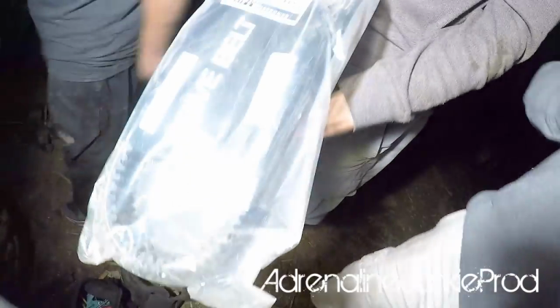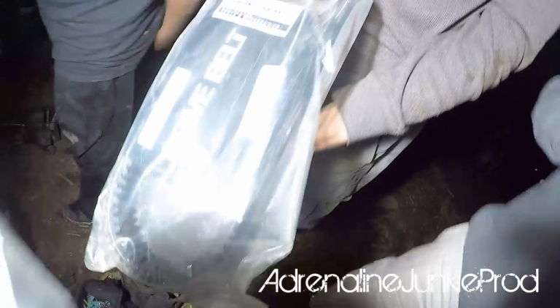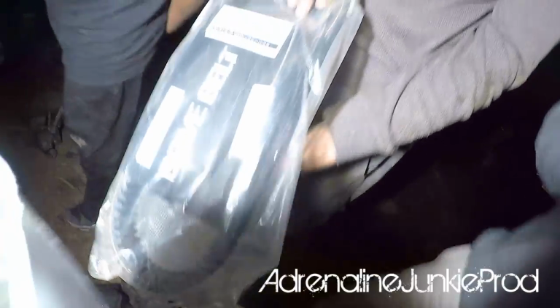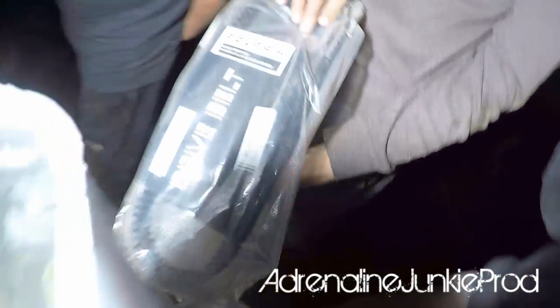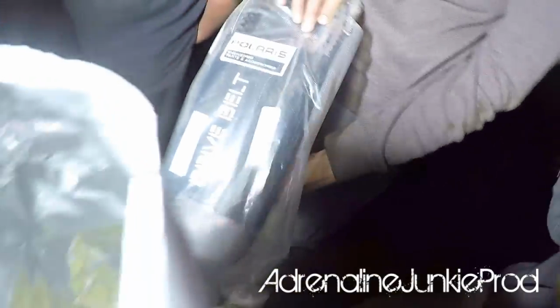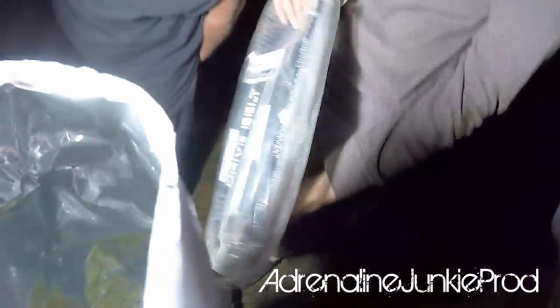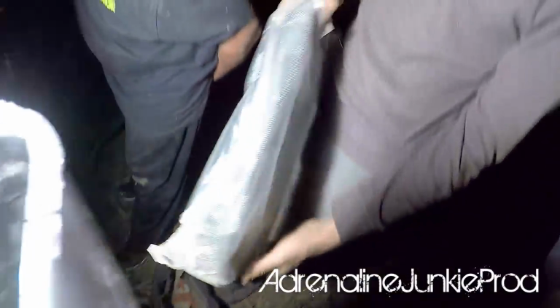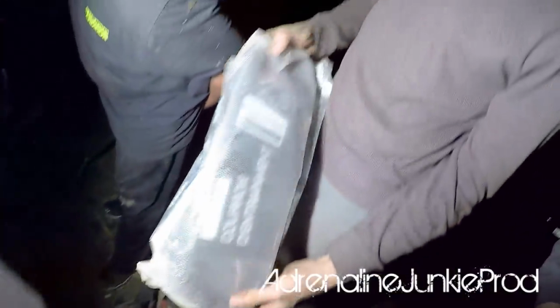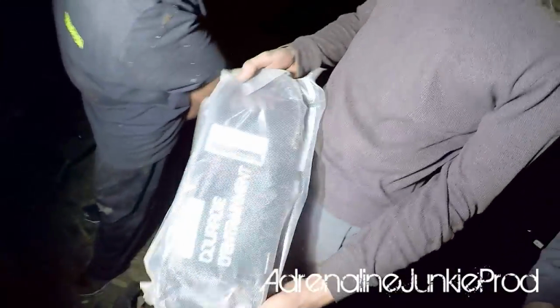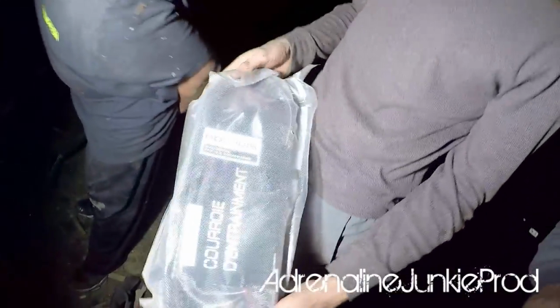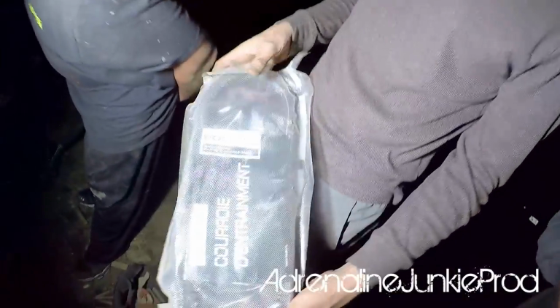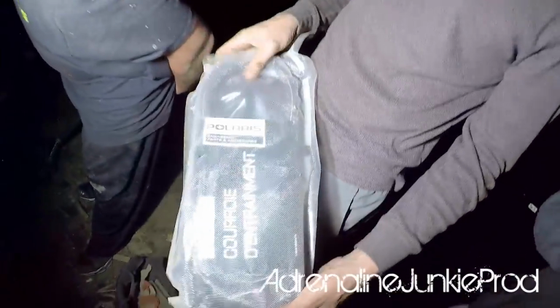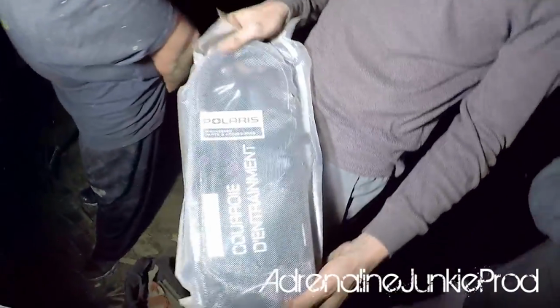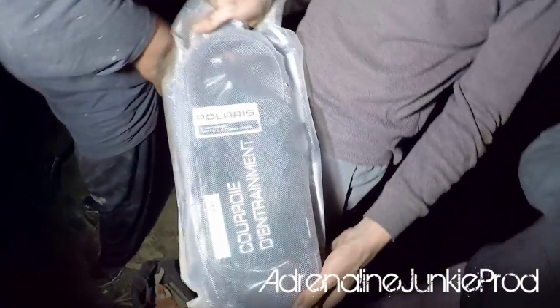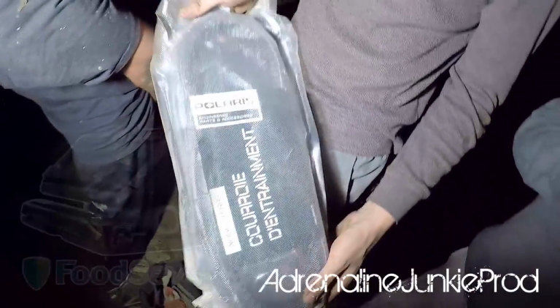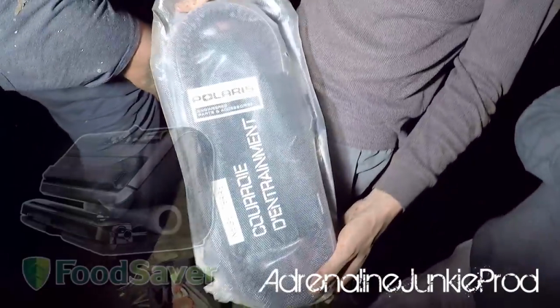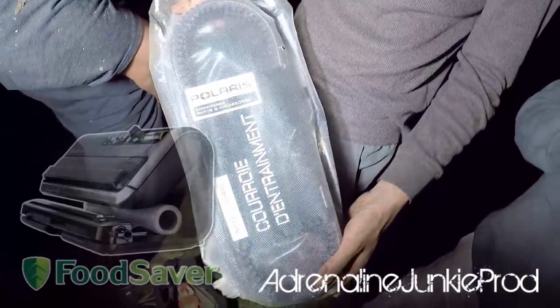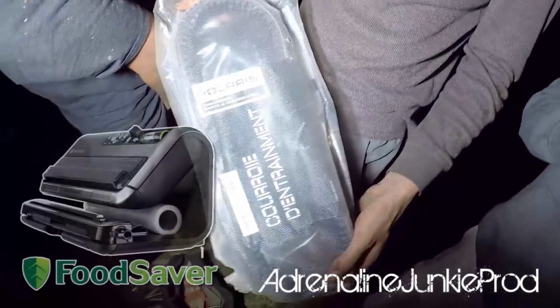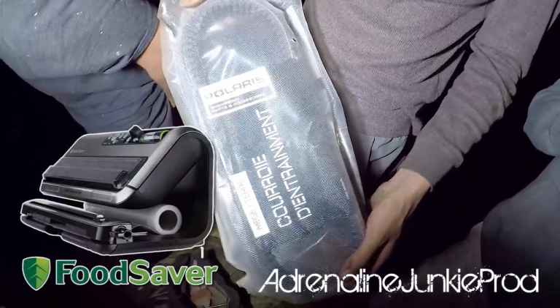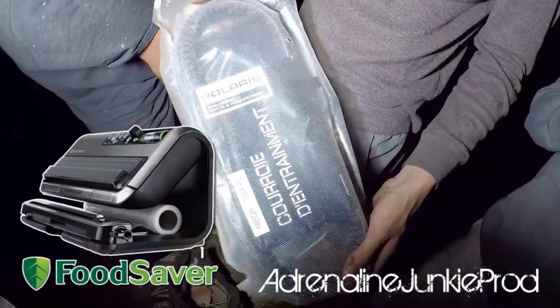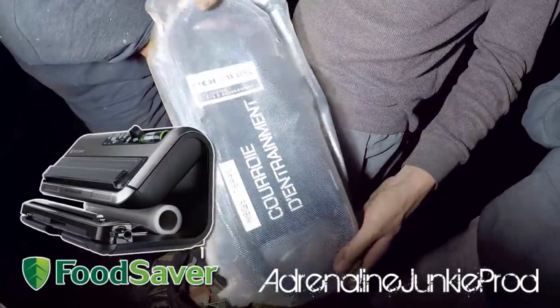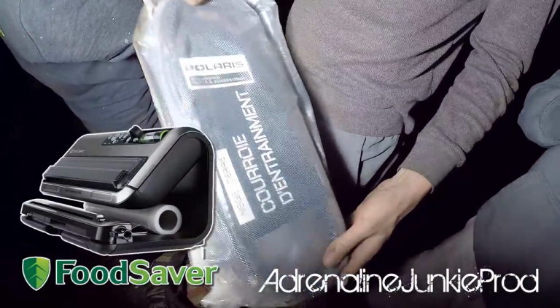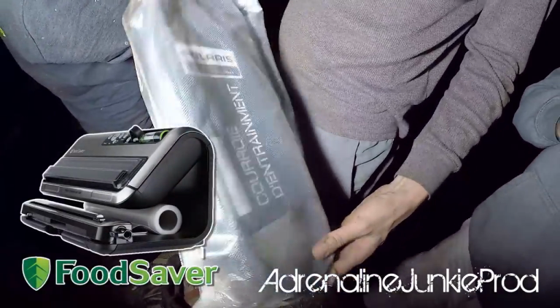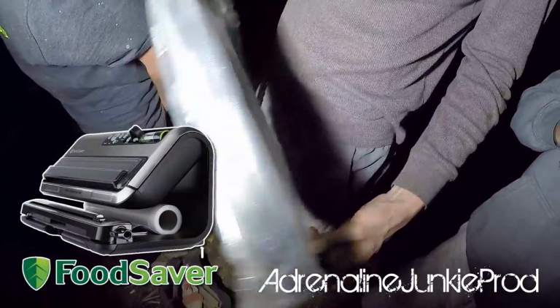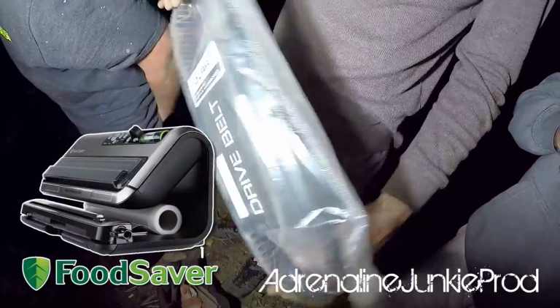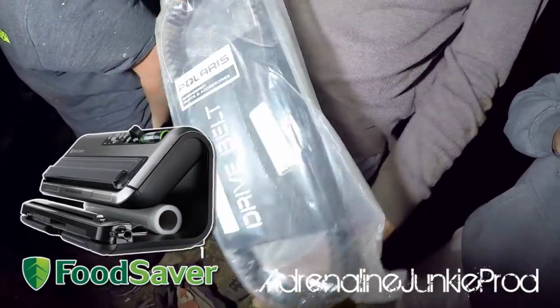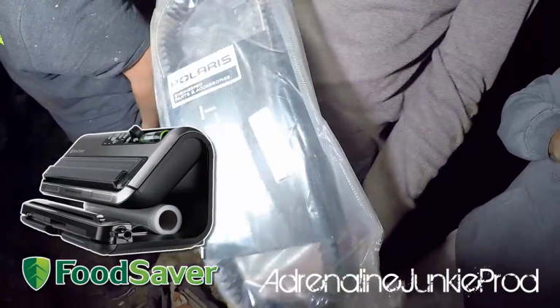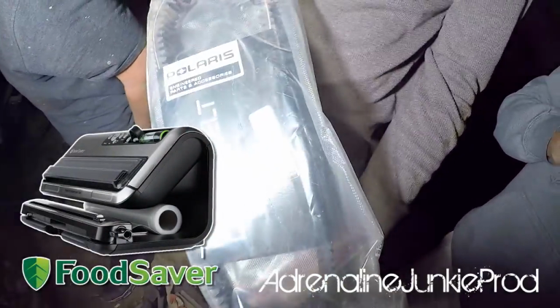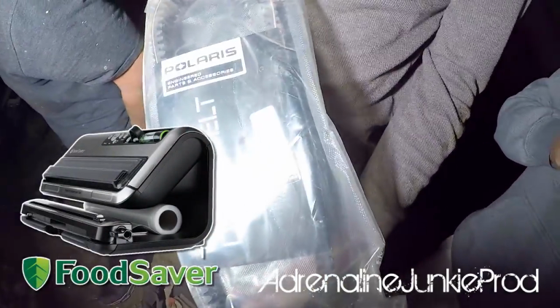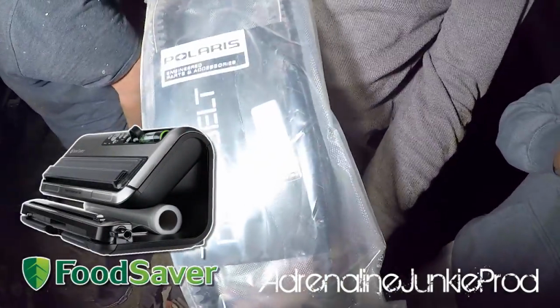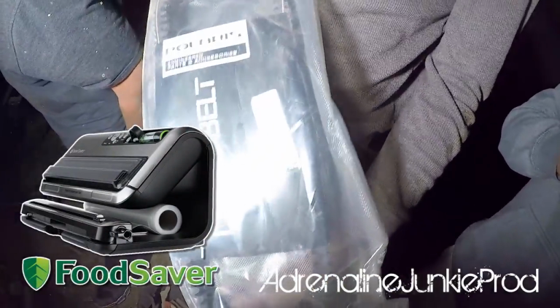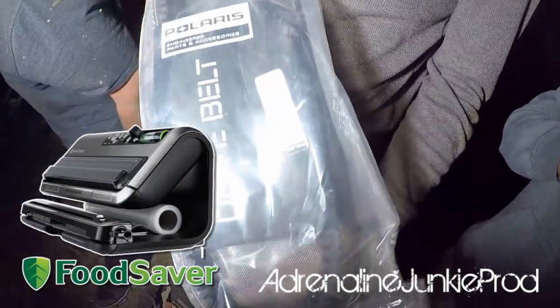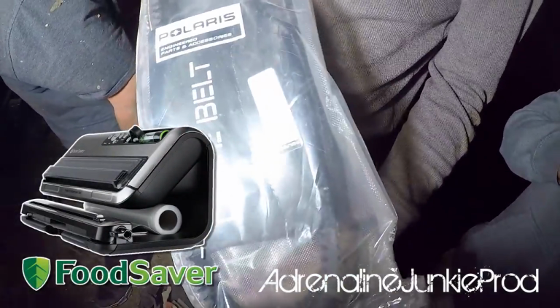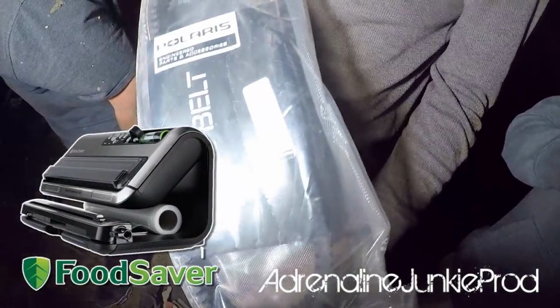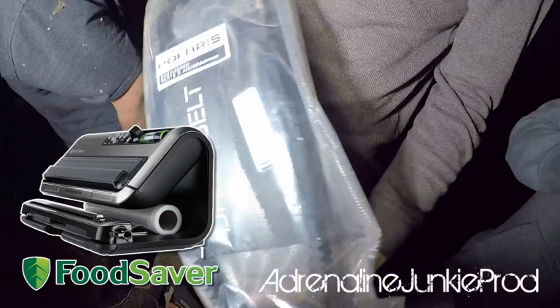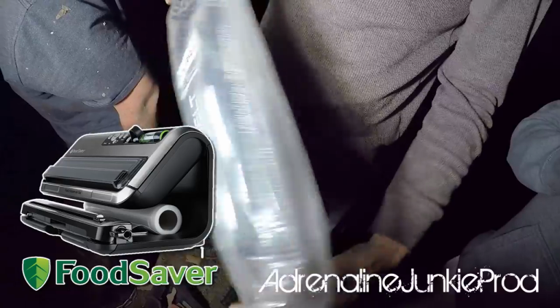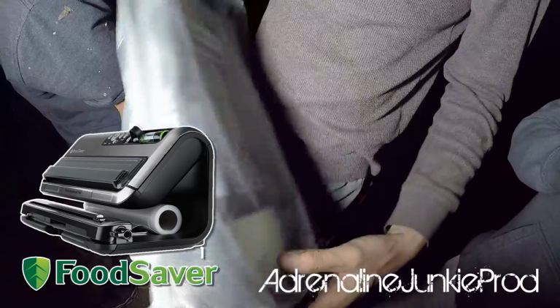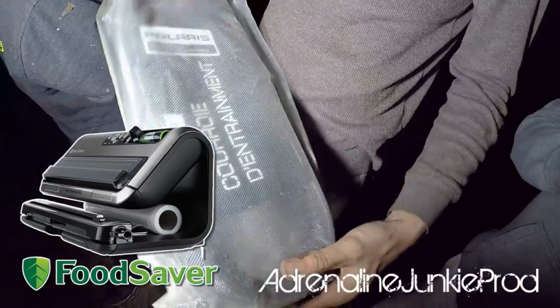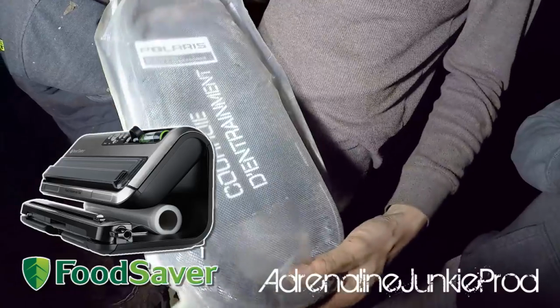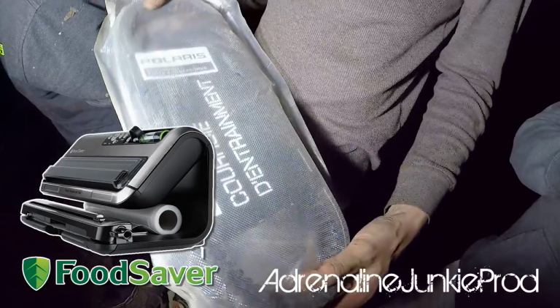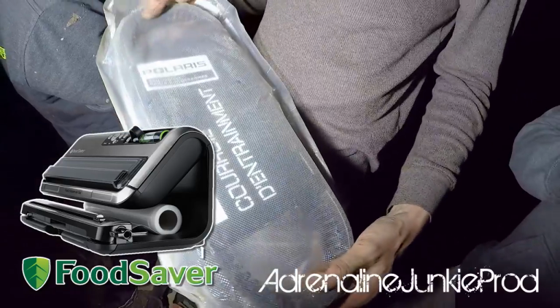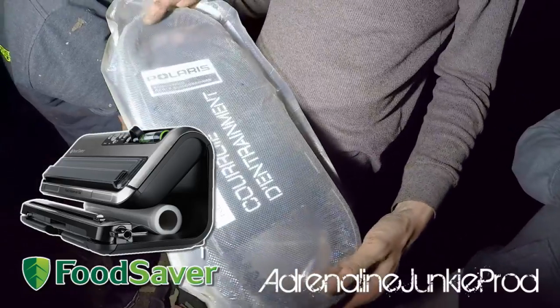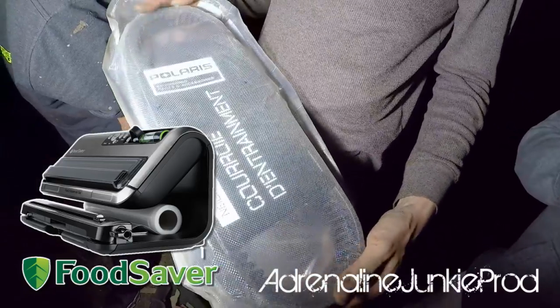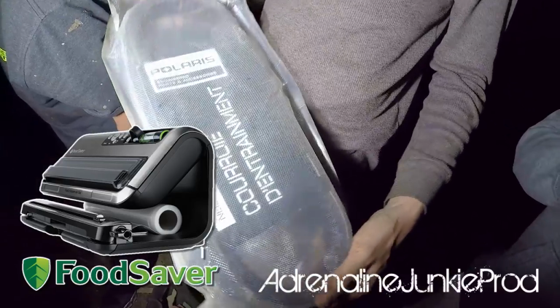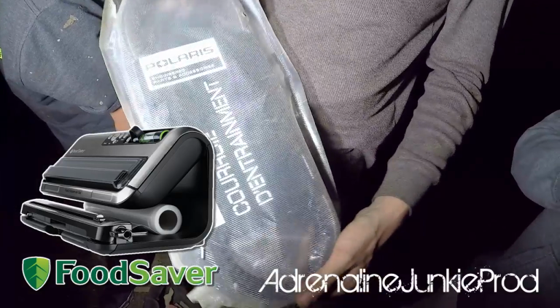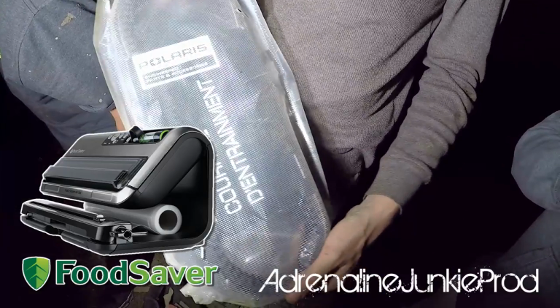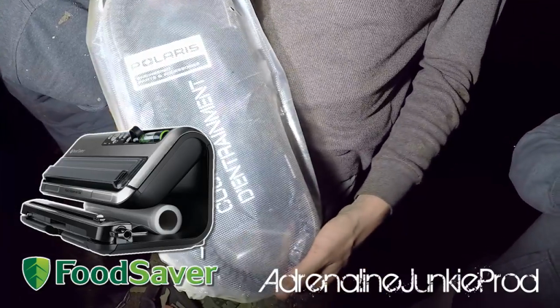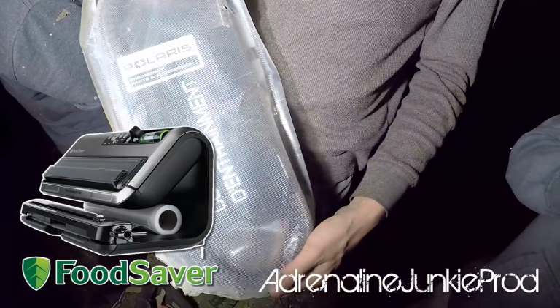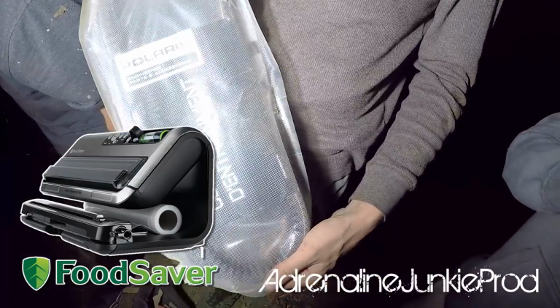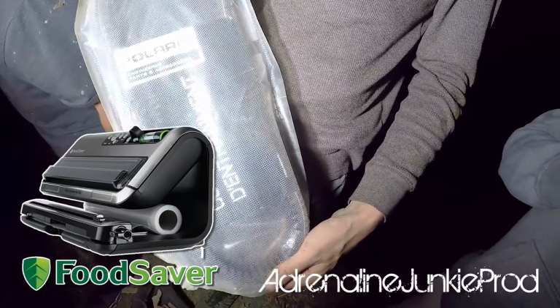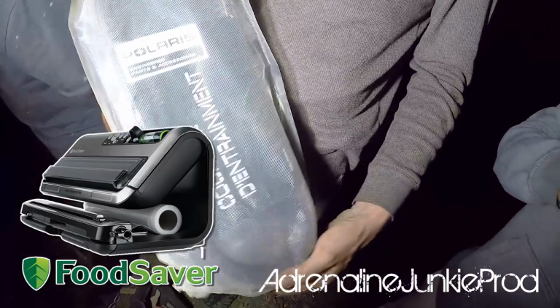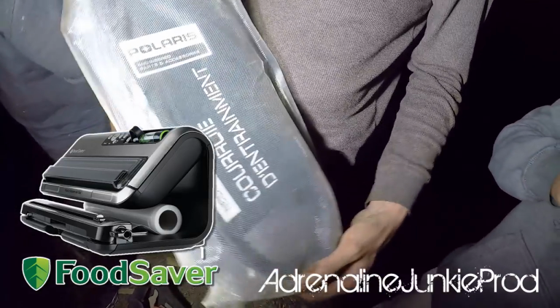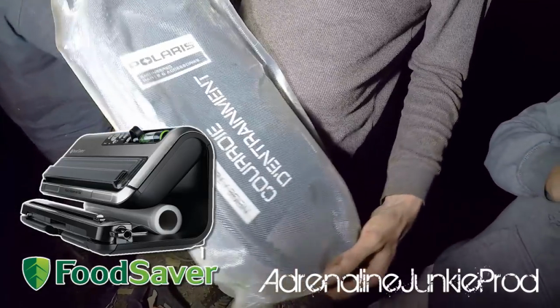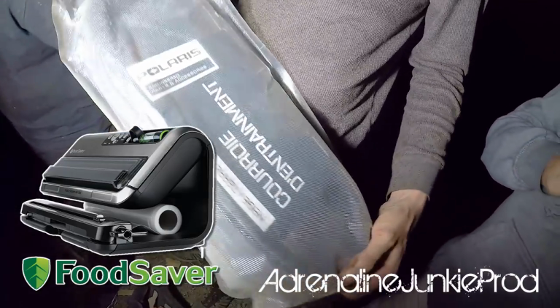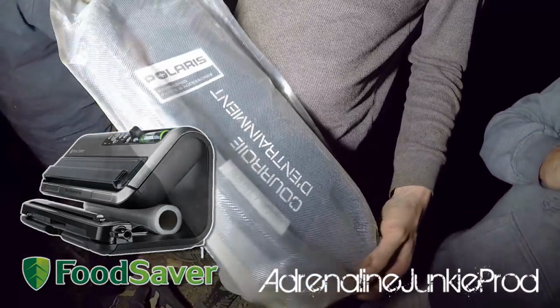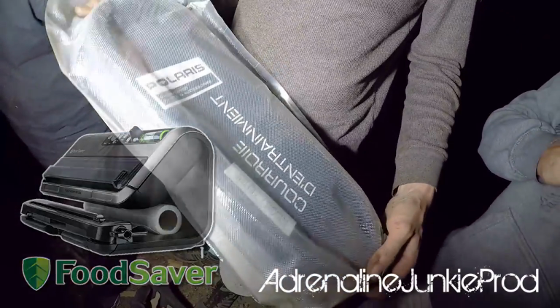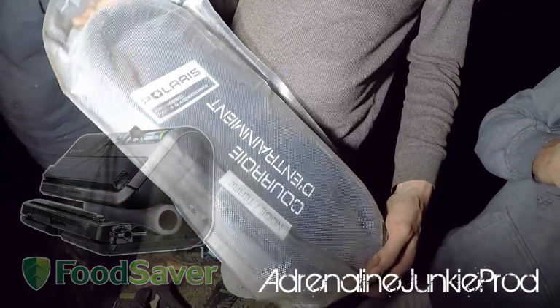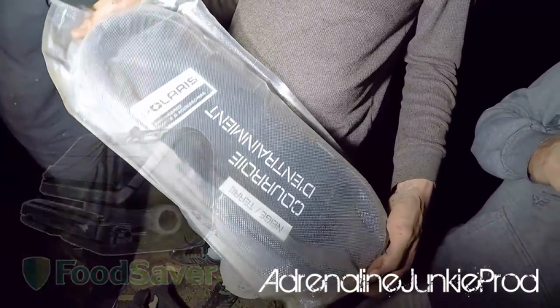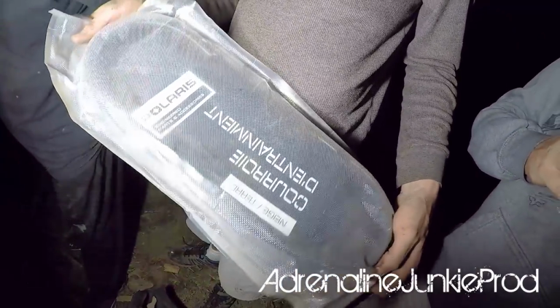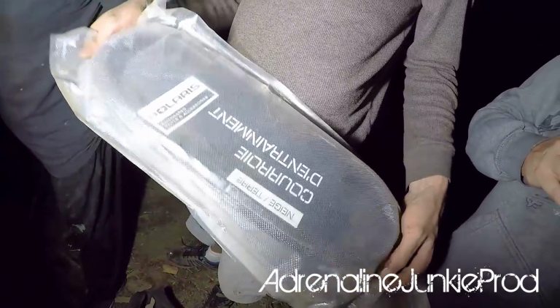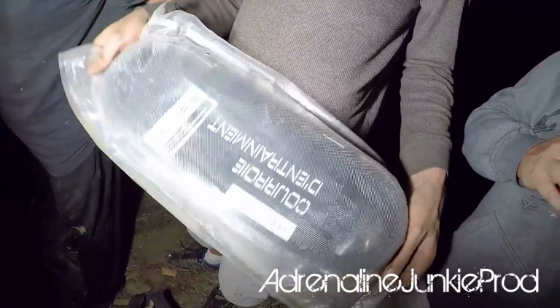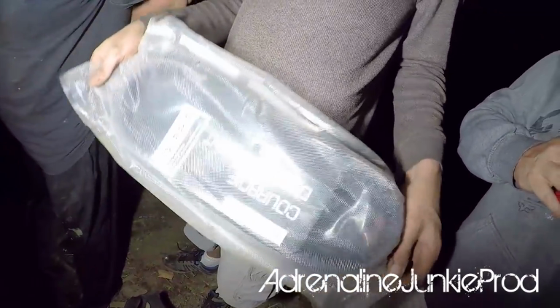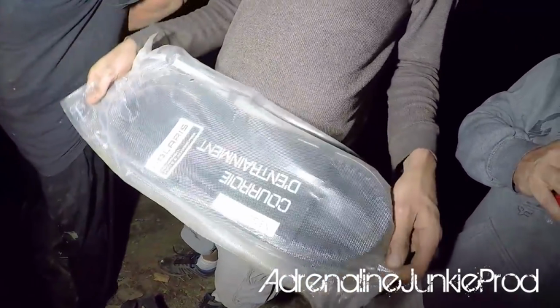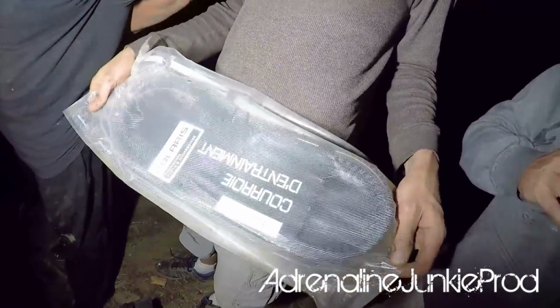Carry a spare belt. And if you want to carry your belt safely and you've got a food saver, be like Razor Dave and food saver your belt.